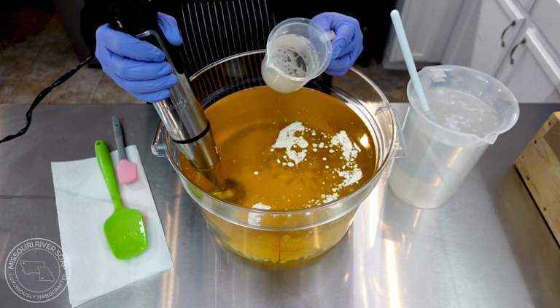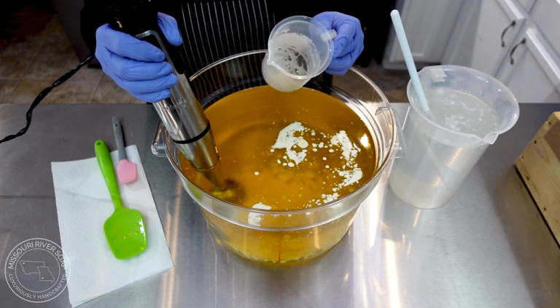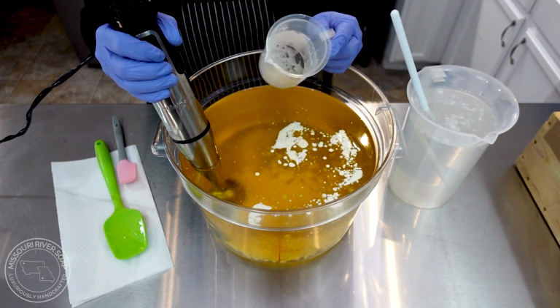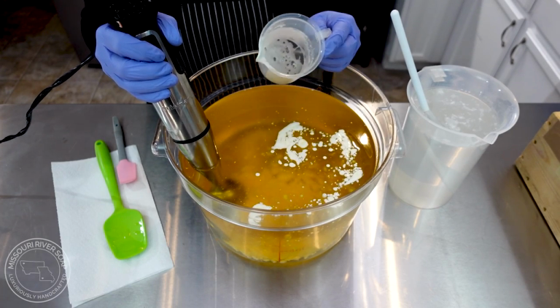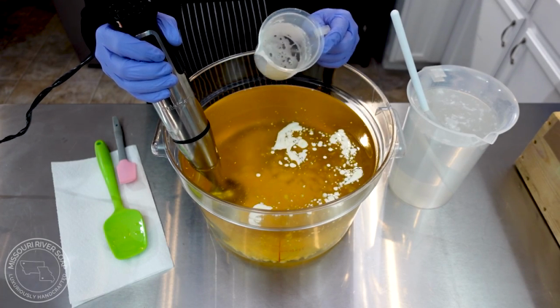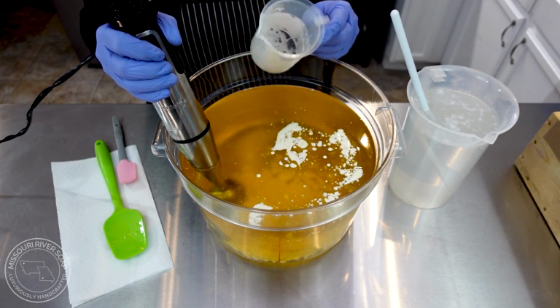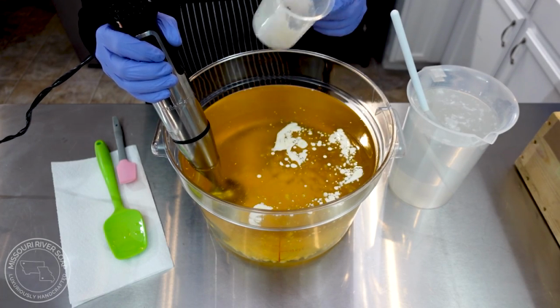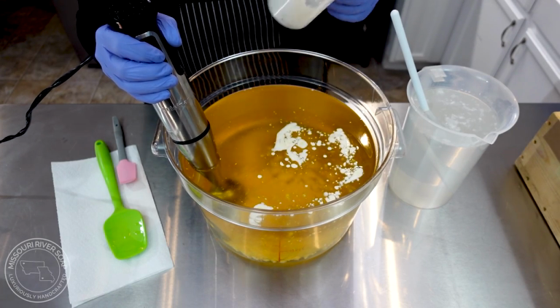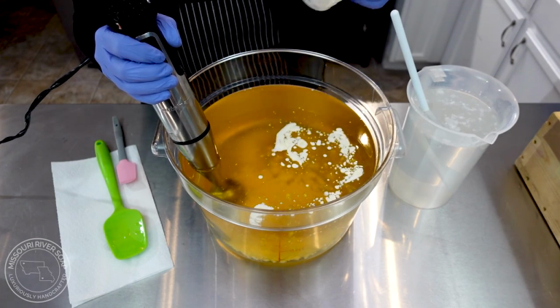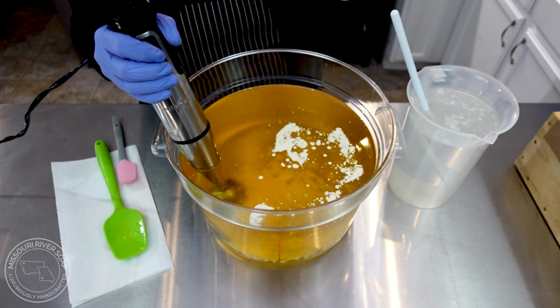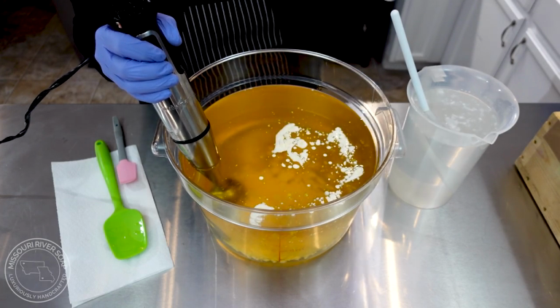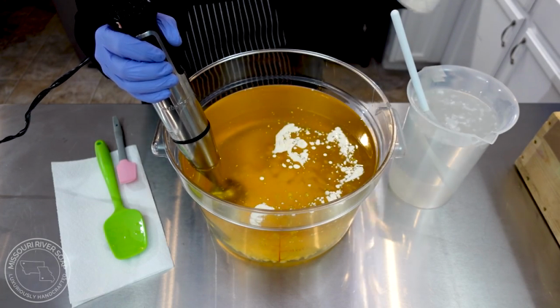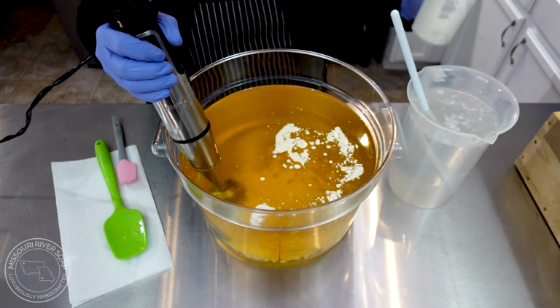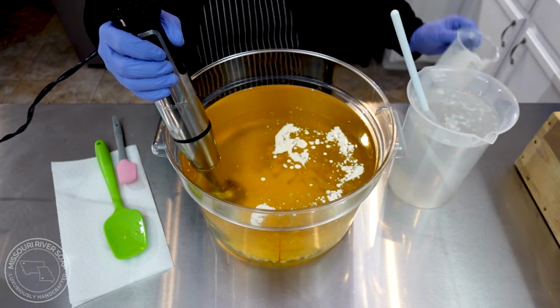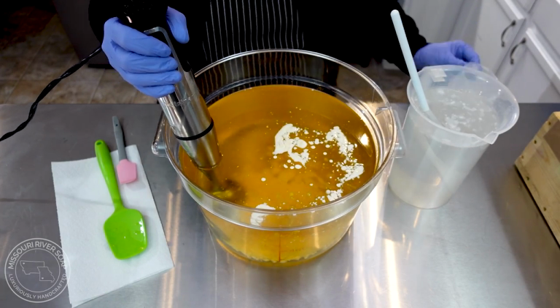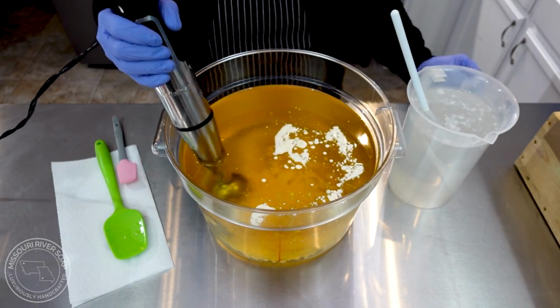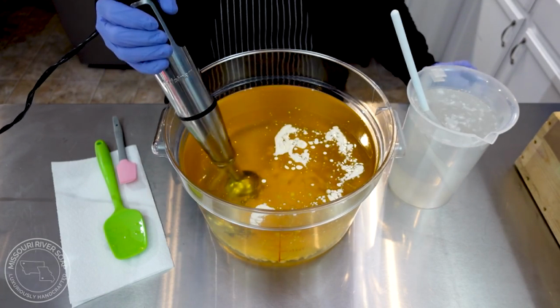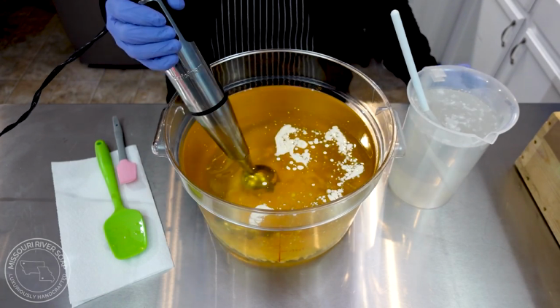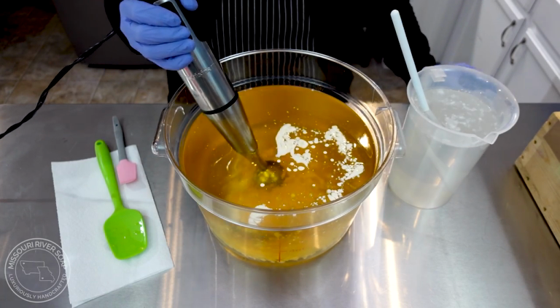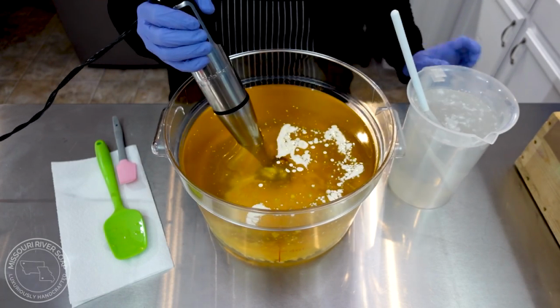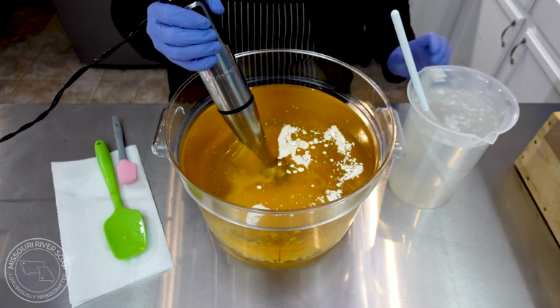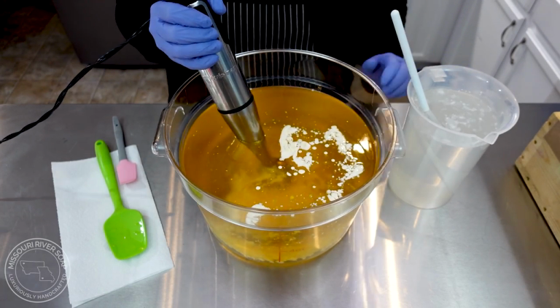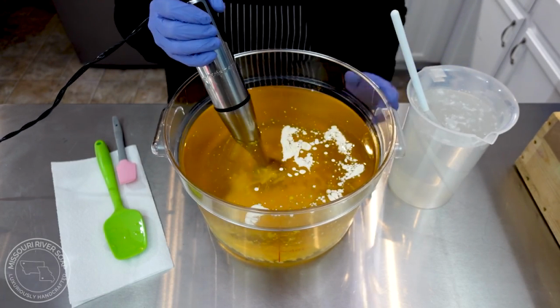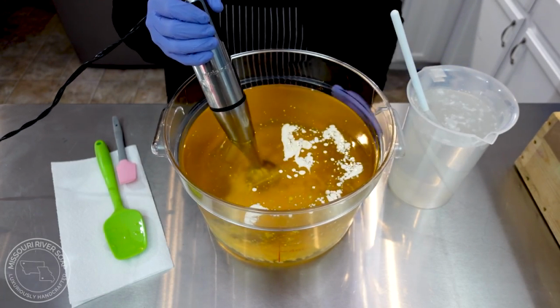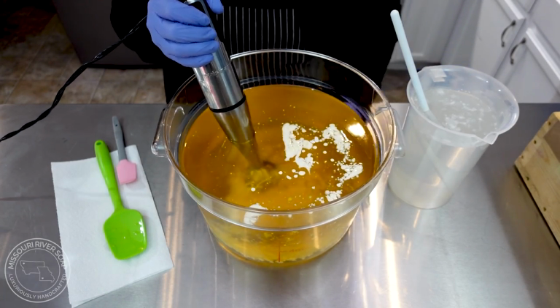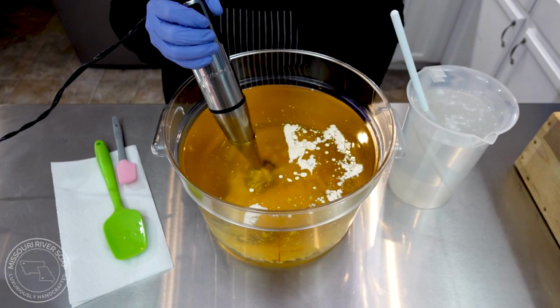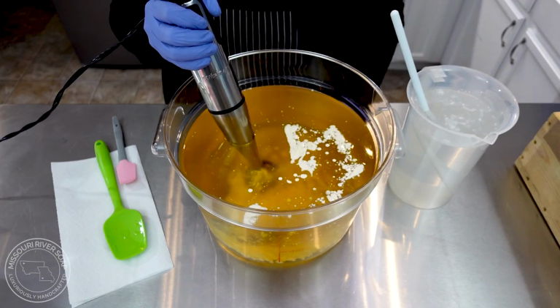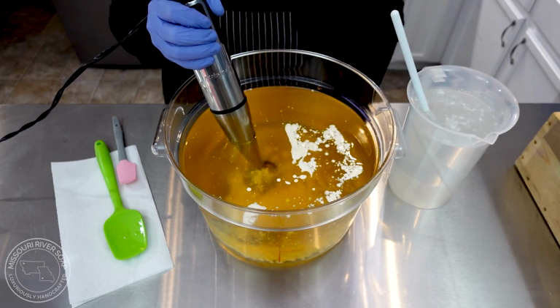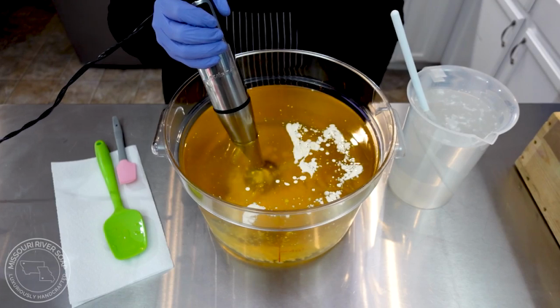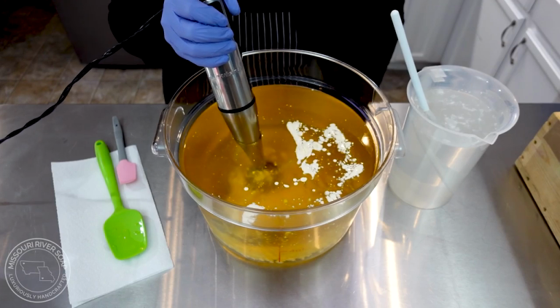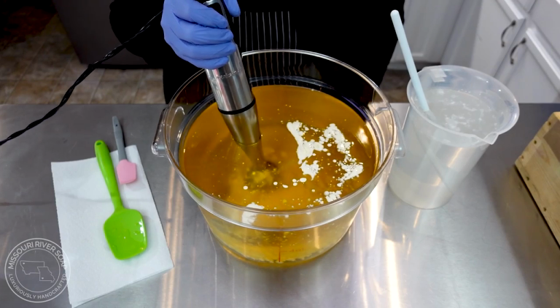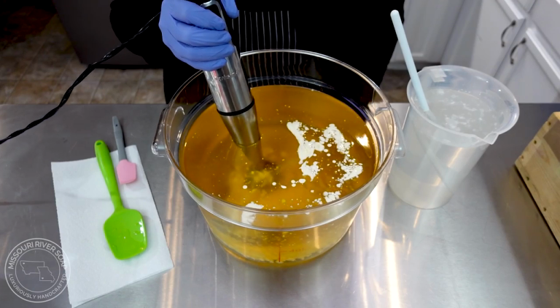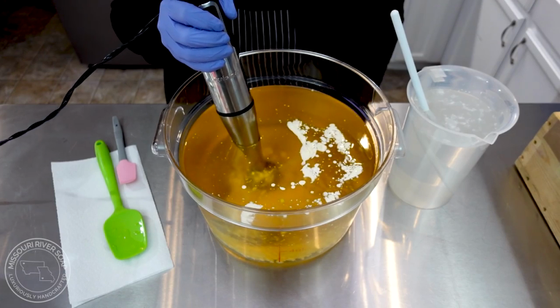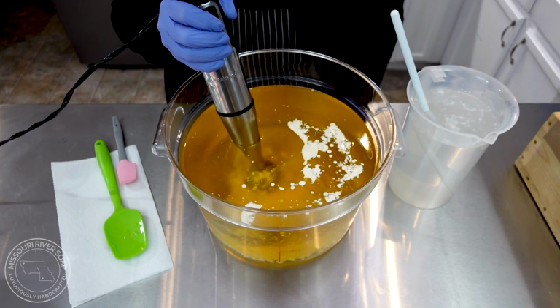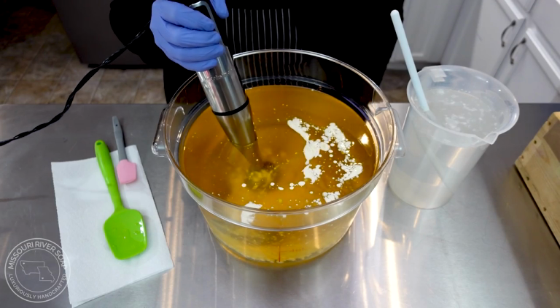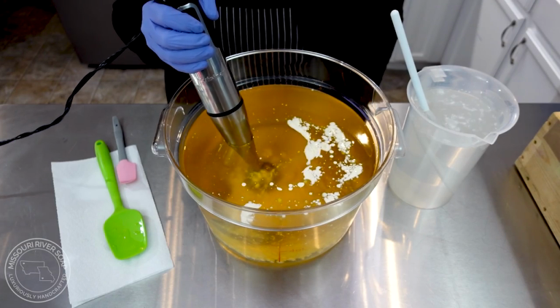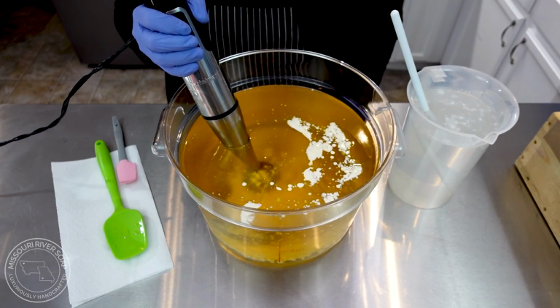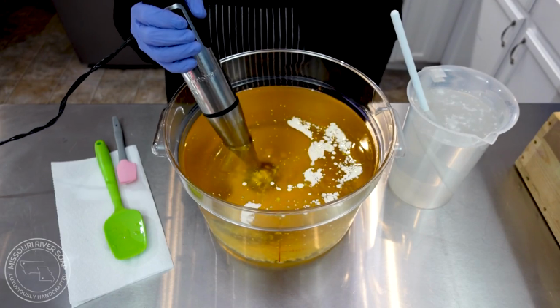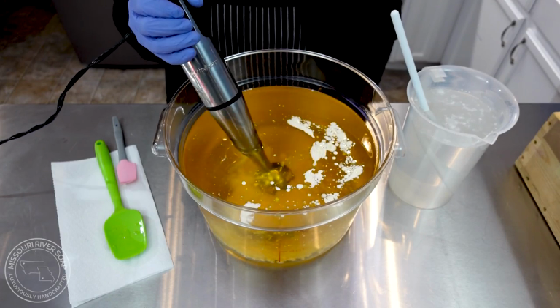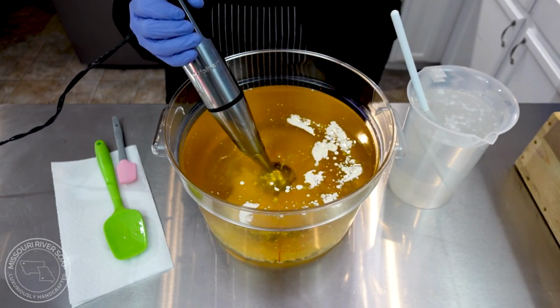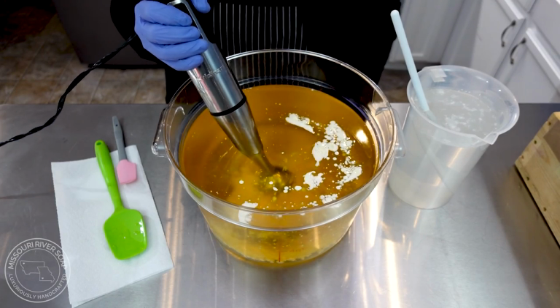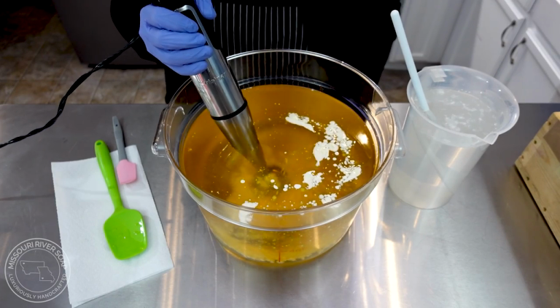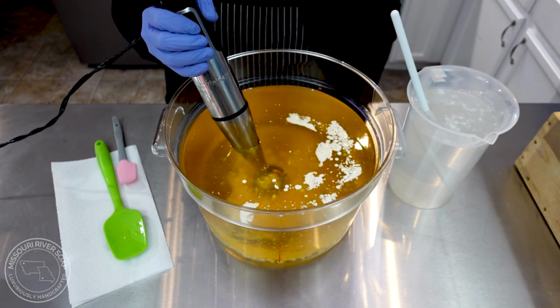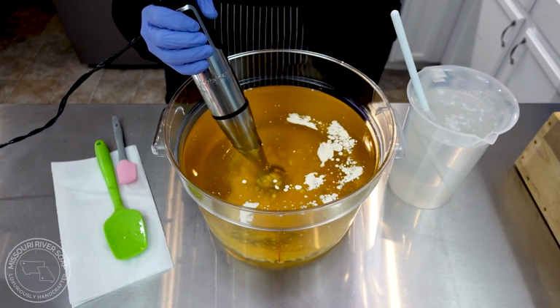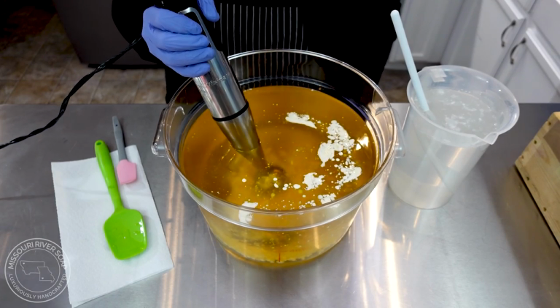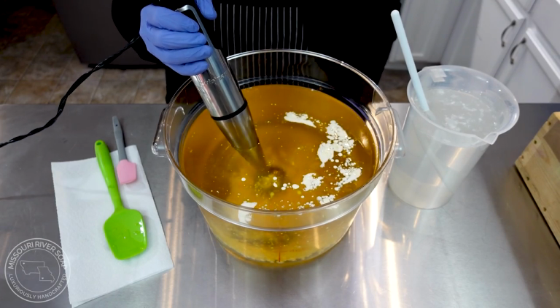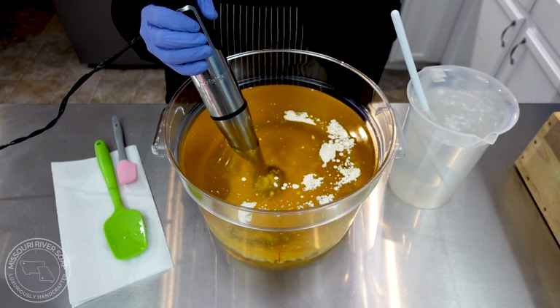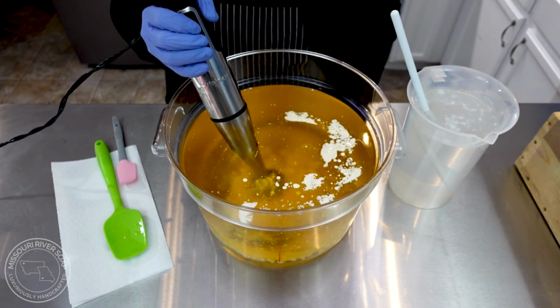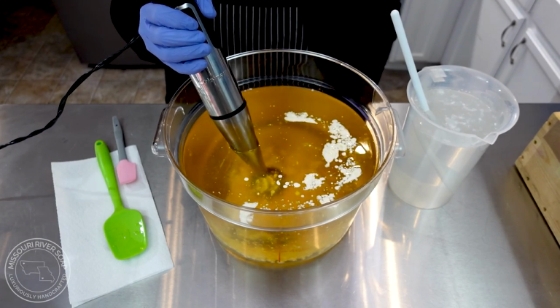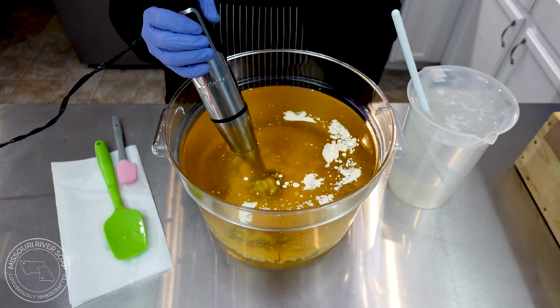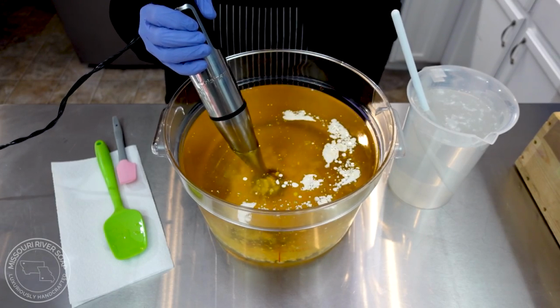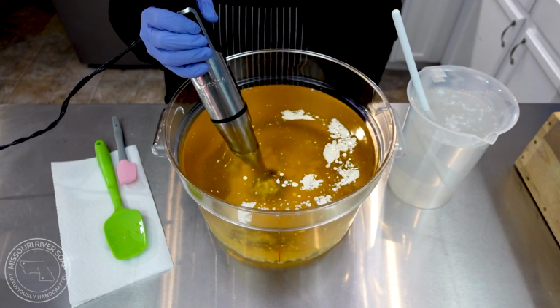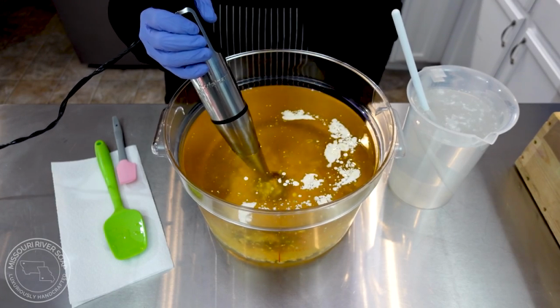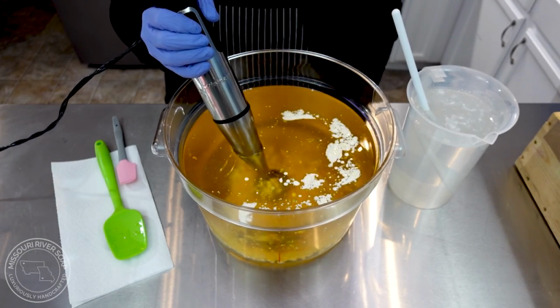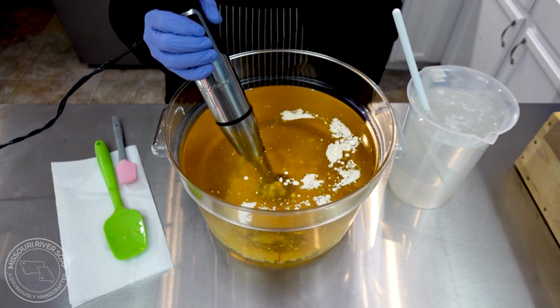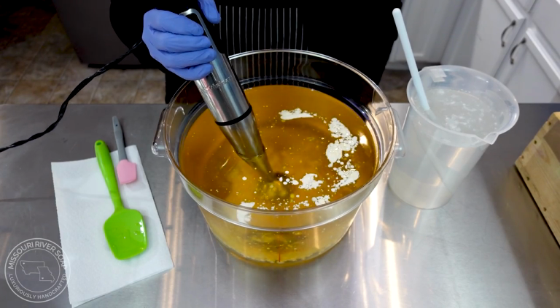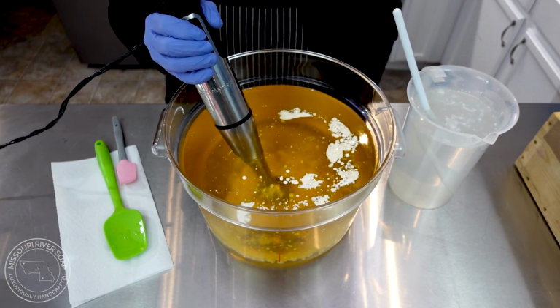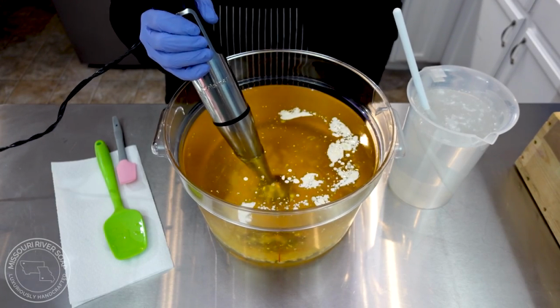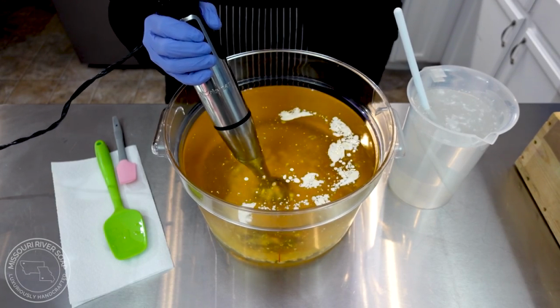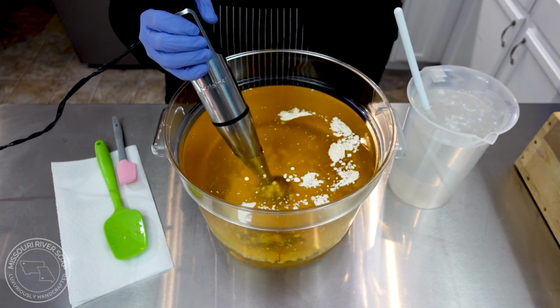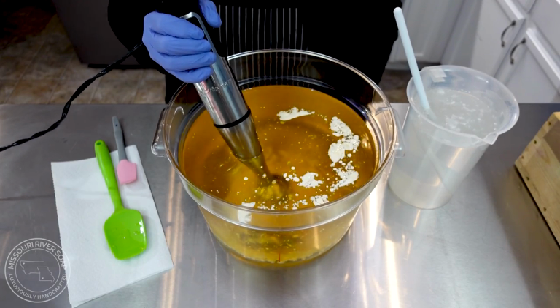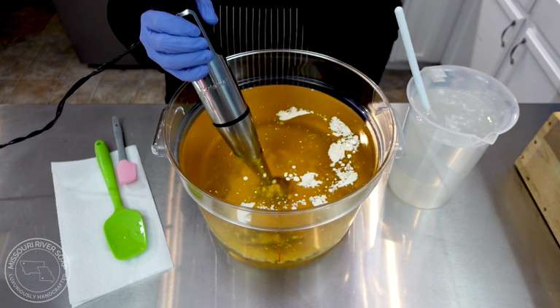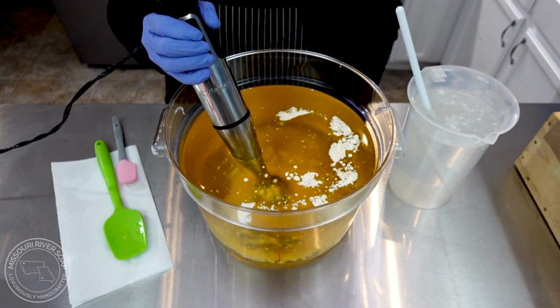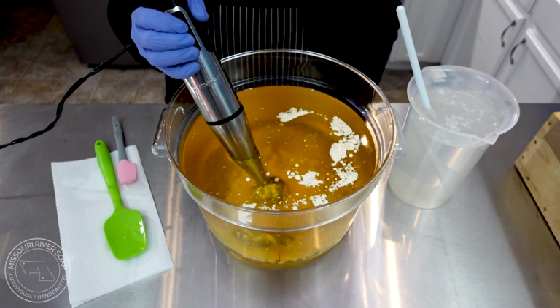This batch is totally going to try to heat up on me — it always does and I have lost some of these batches before. I'm going to tap out the air bubbles.